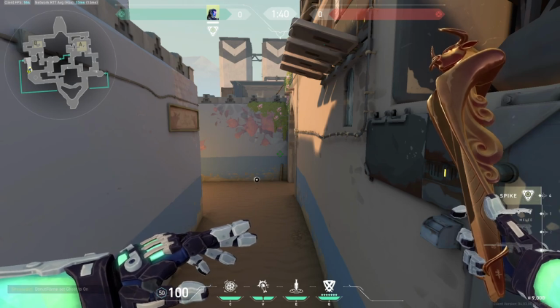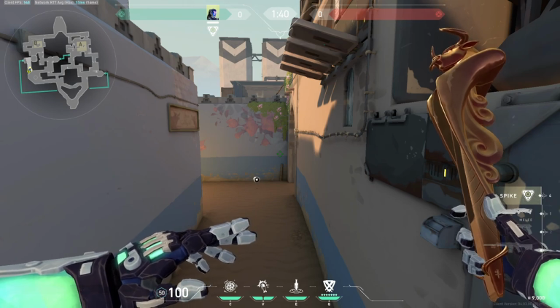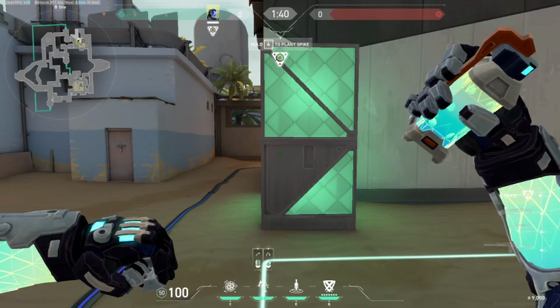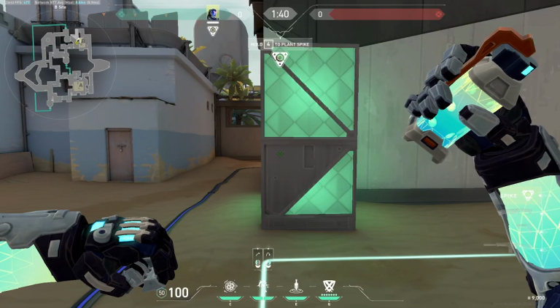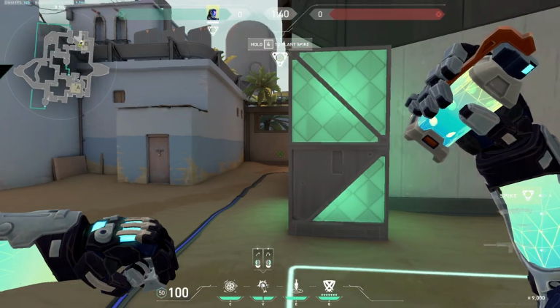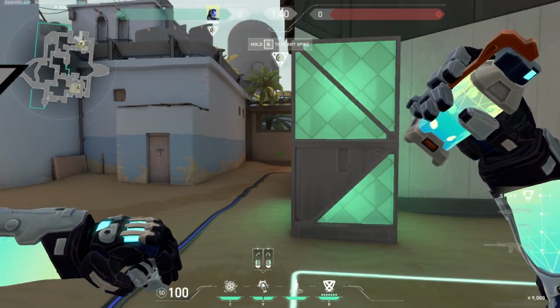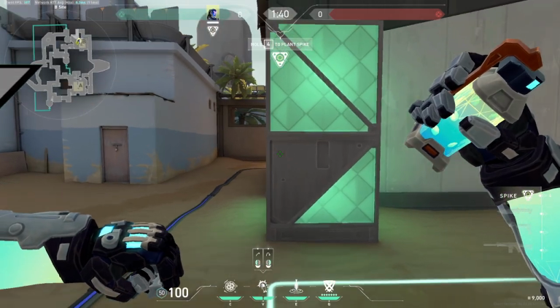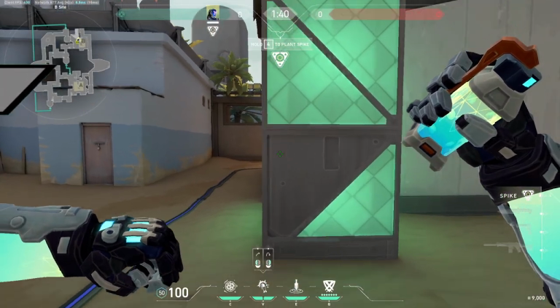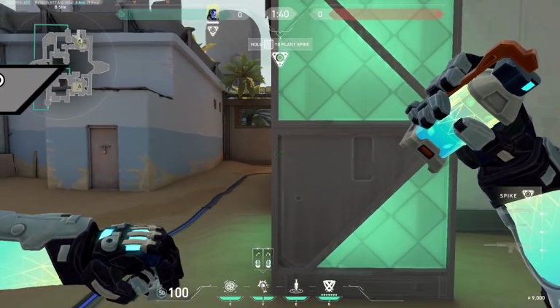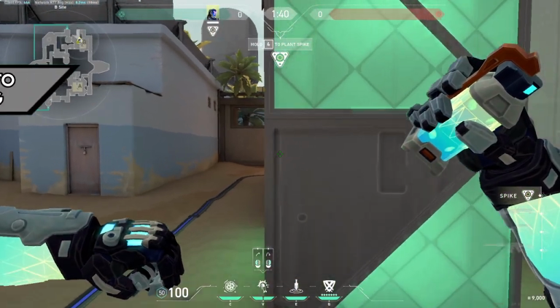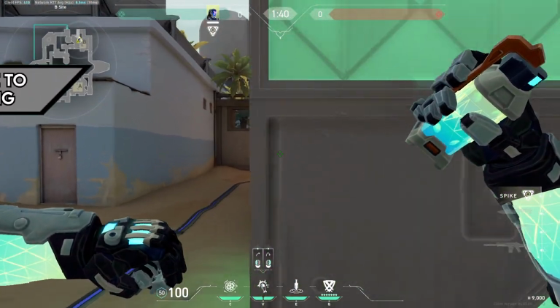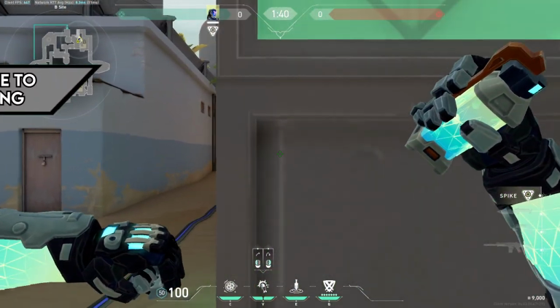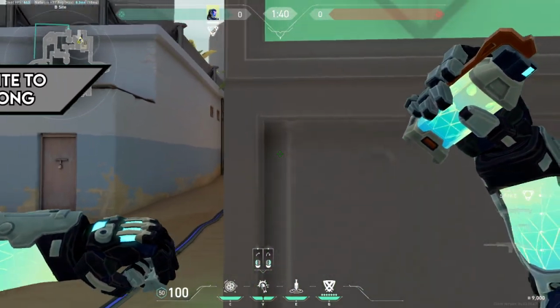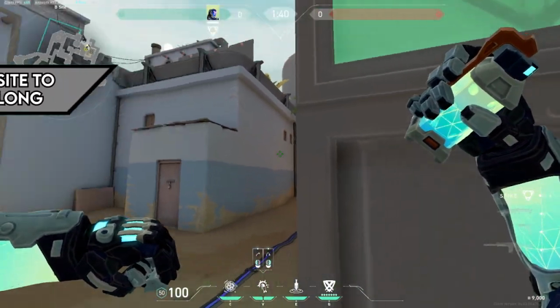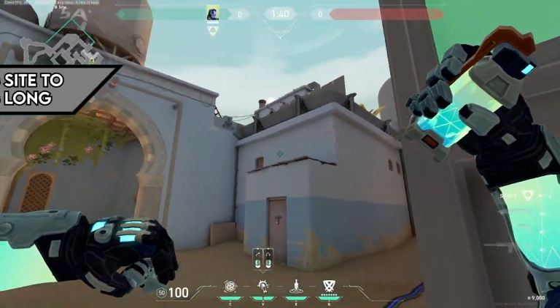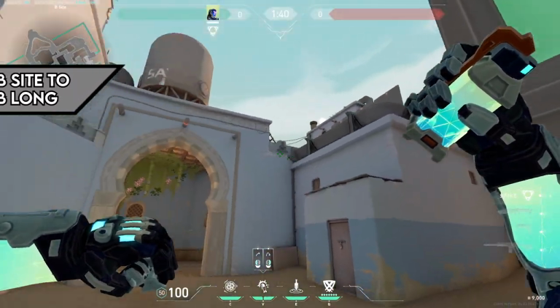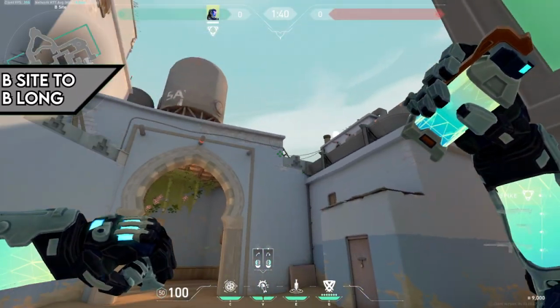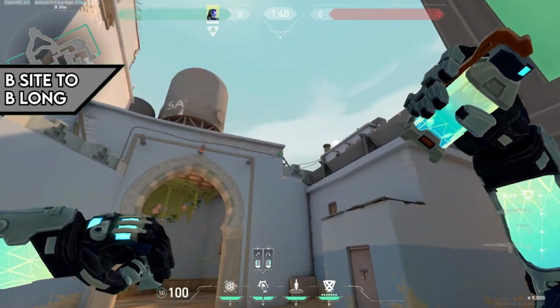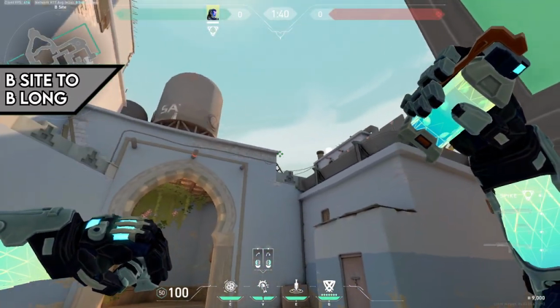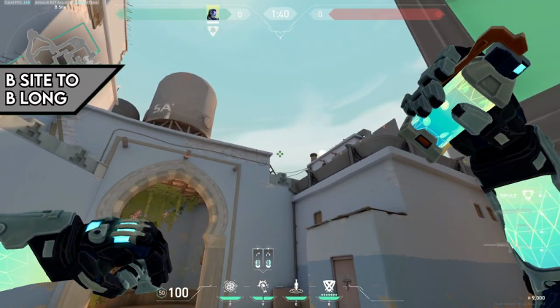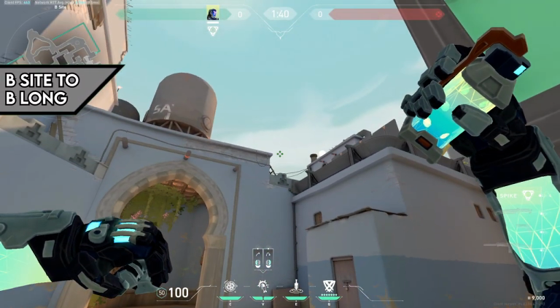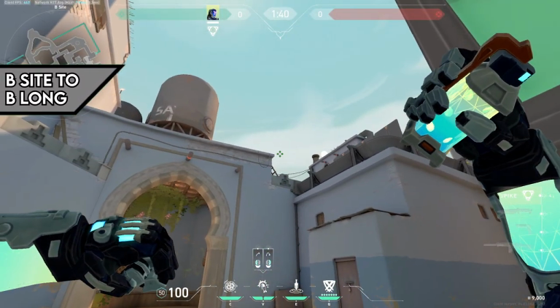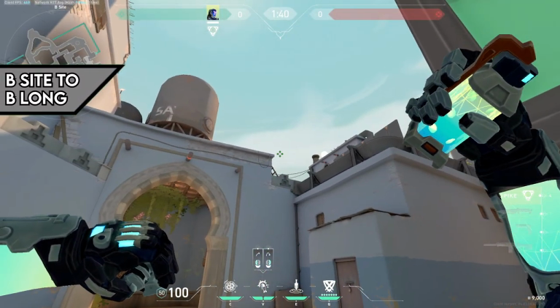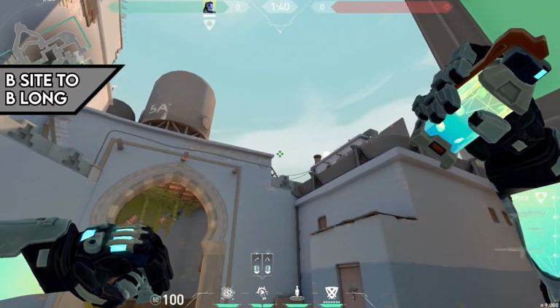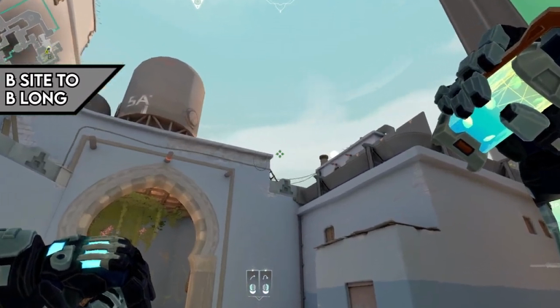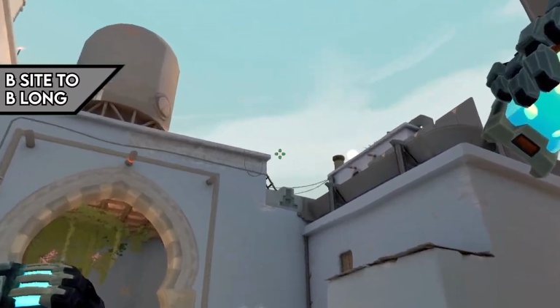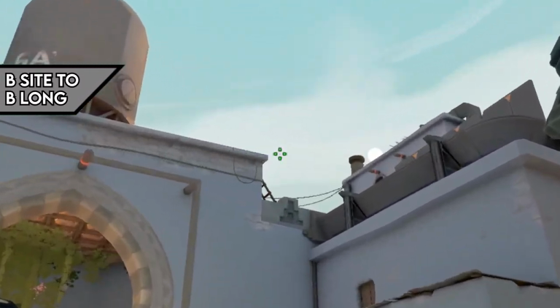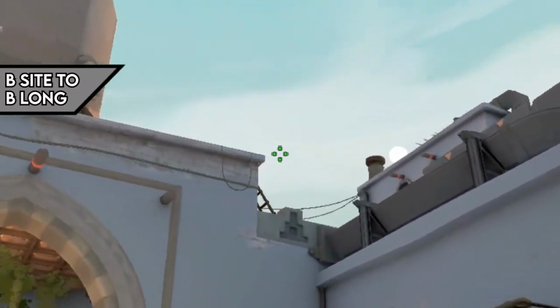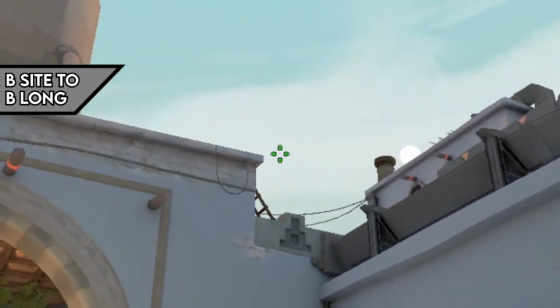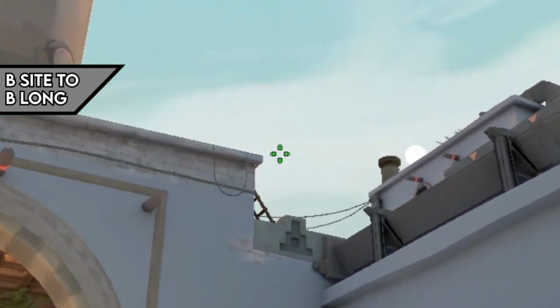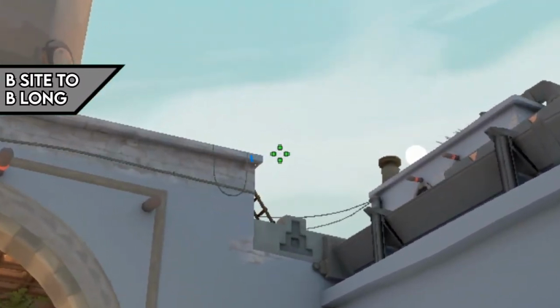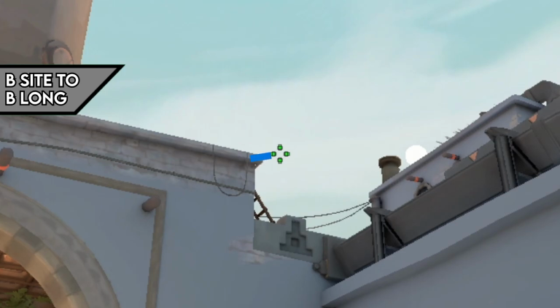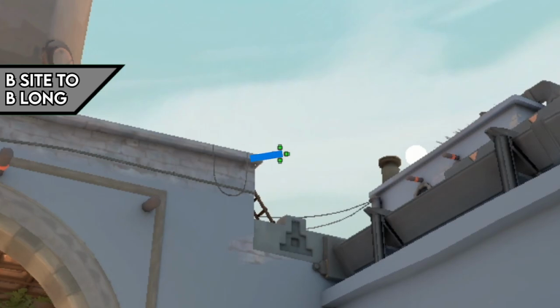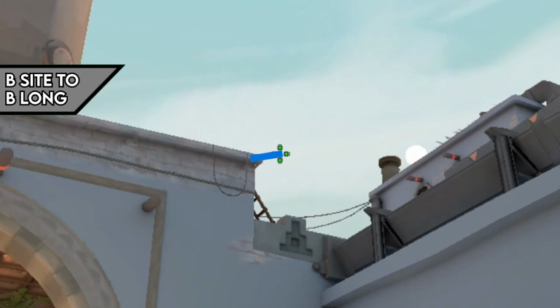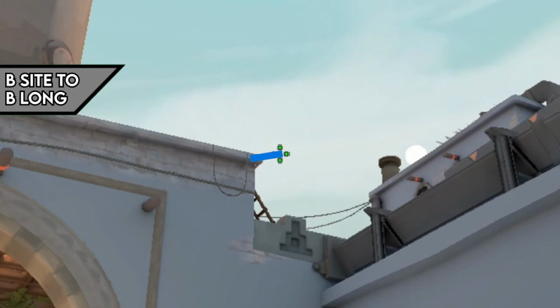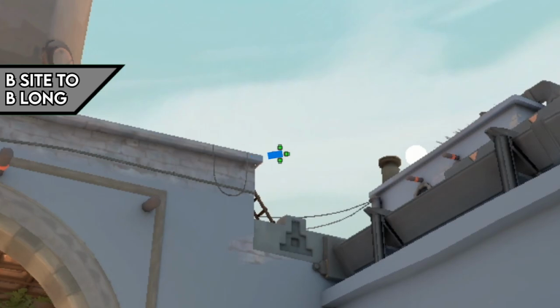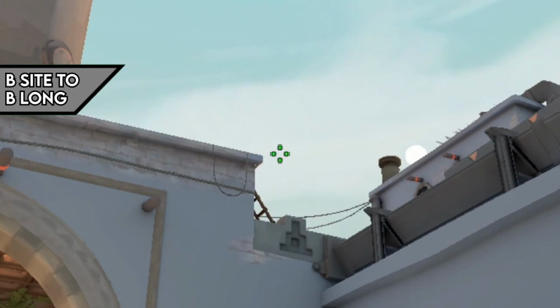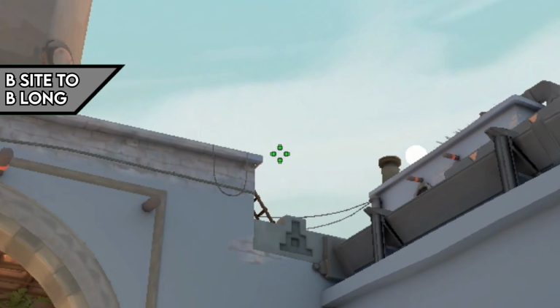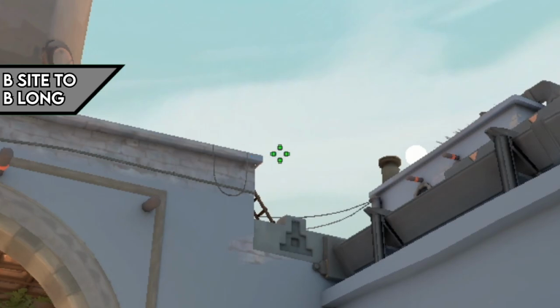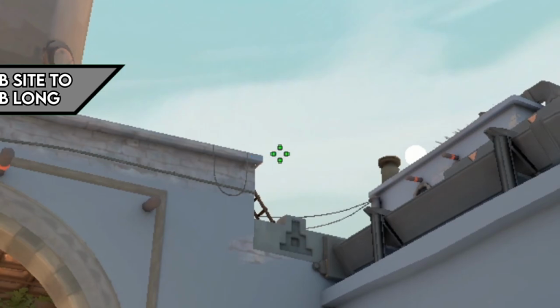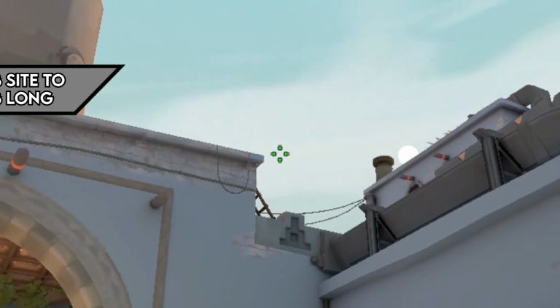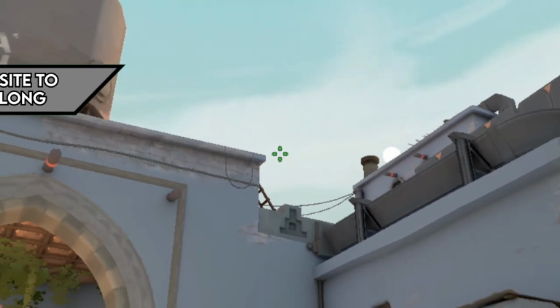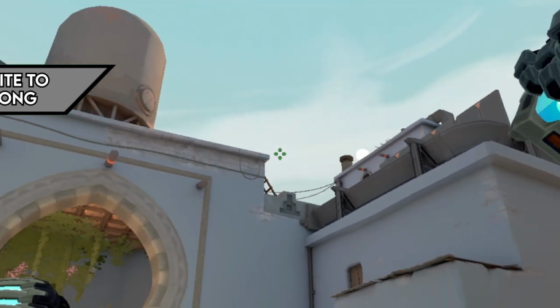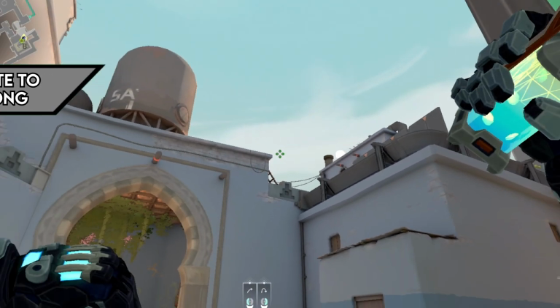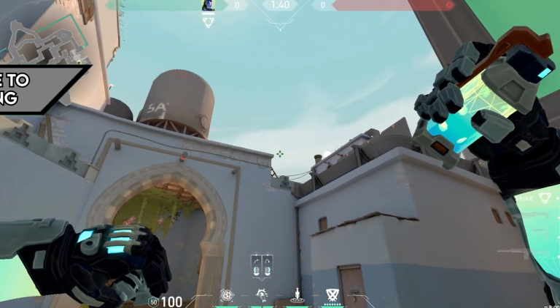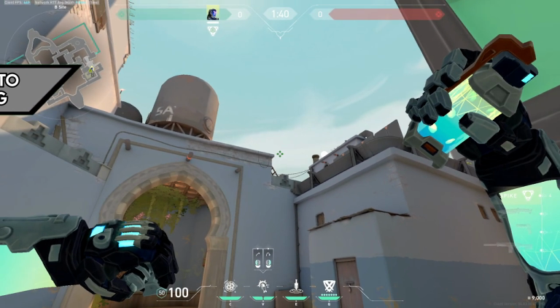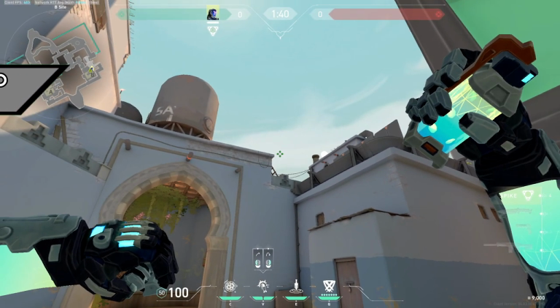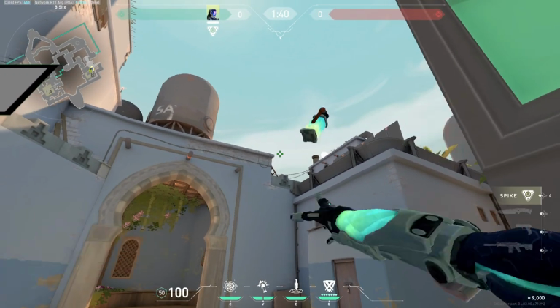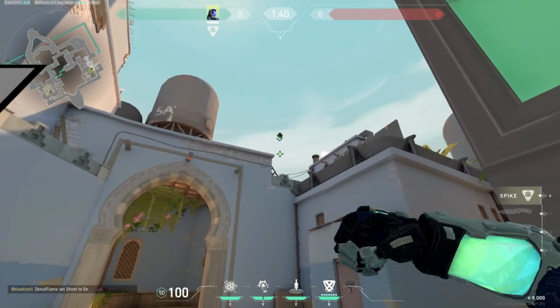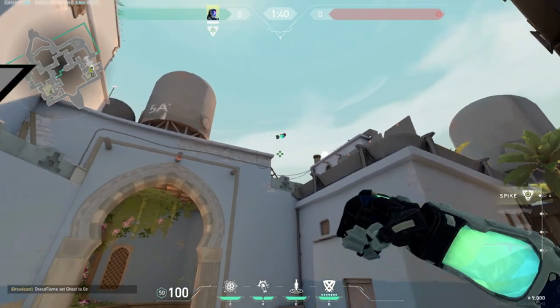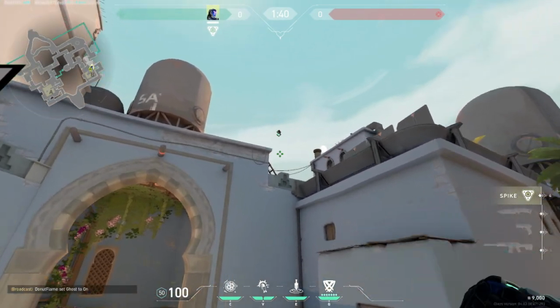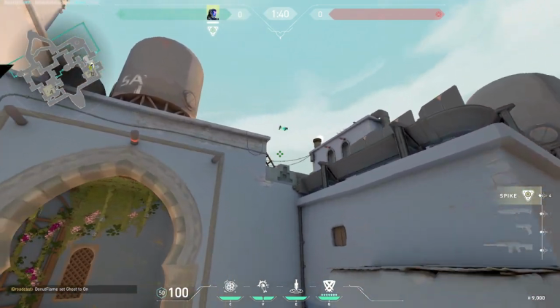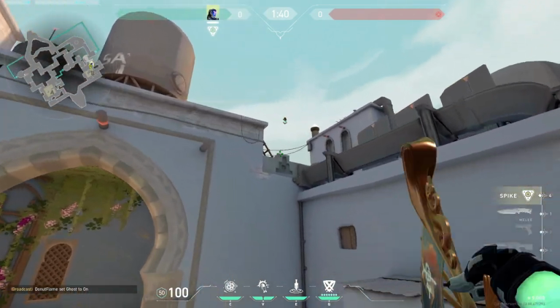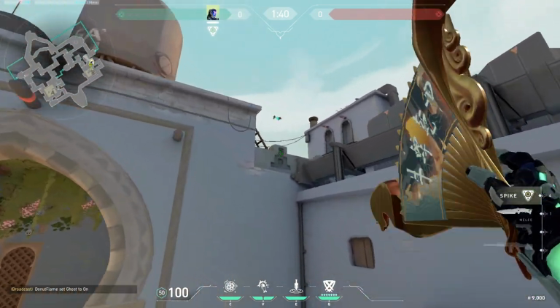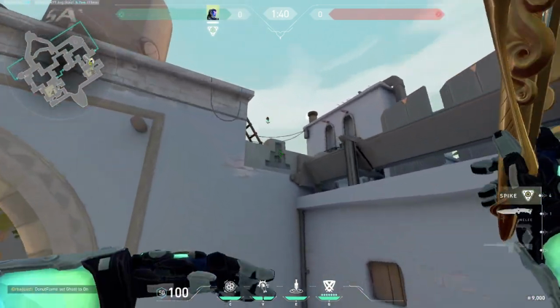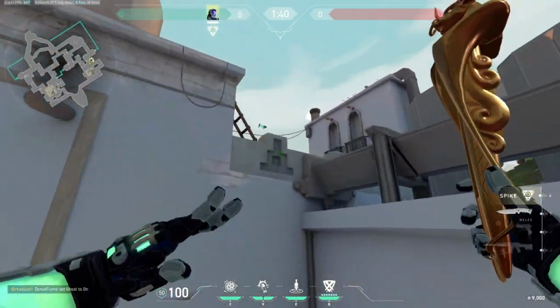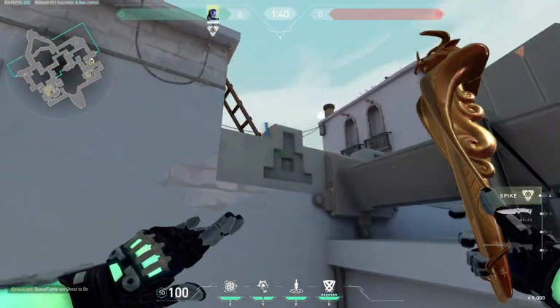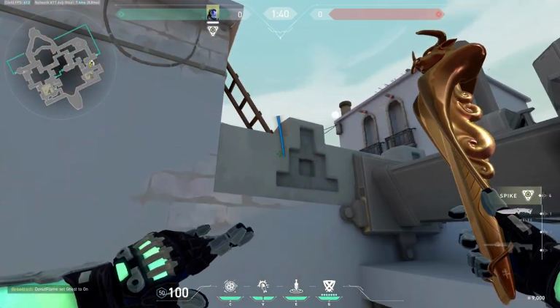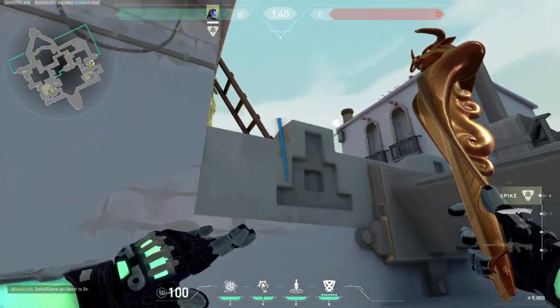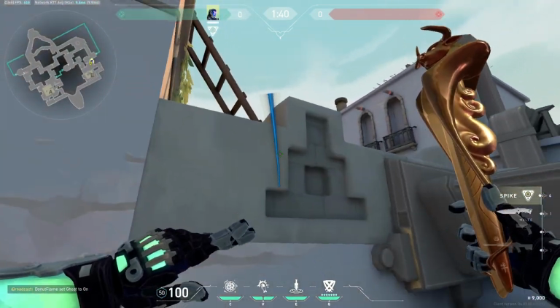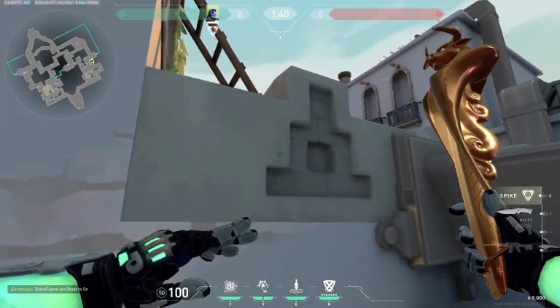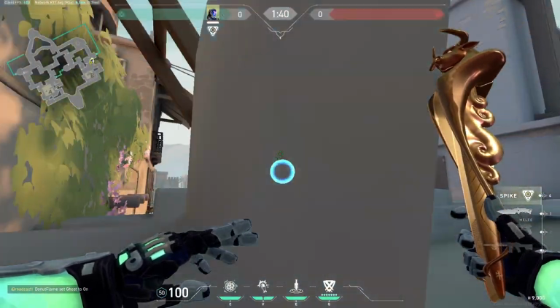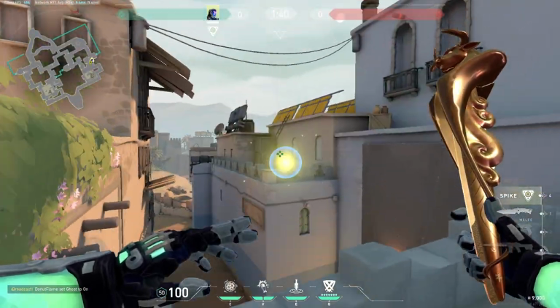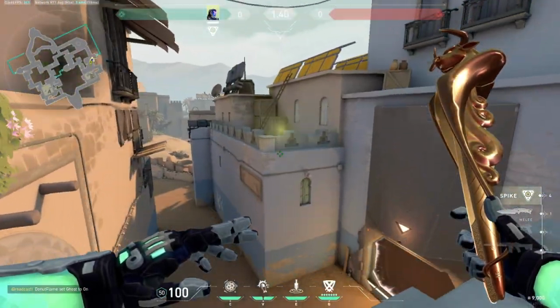If your blind teammate wants to counter that blind with another, stand next to these boxes and look a bit away from this corner, then left click.